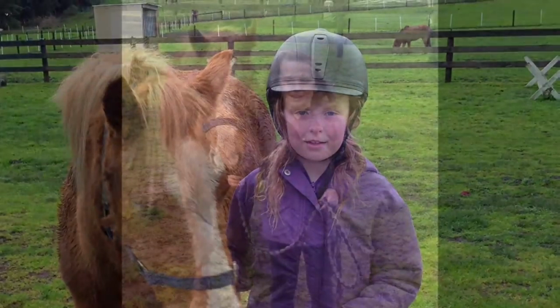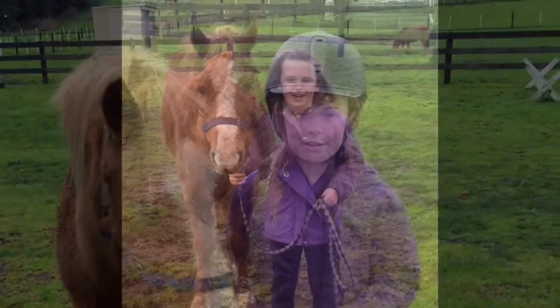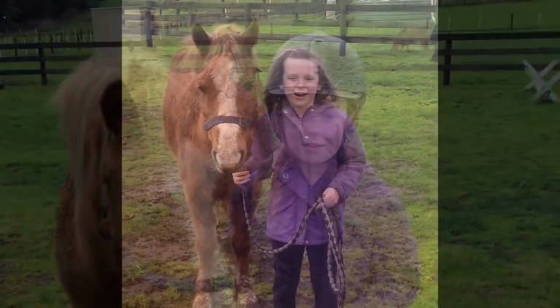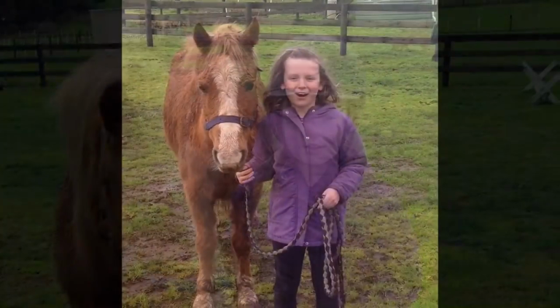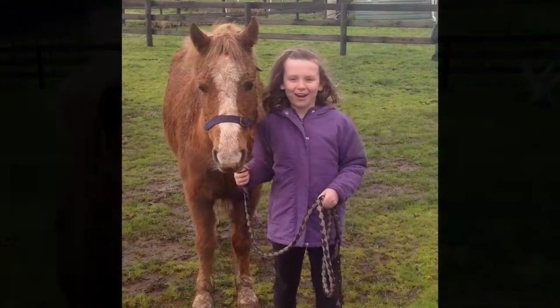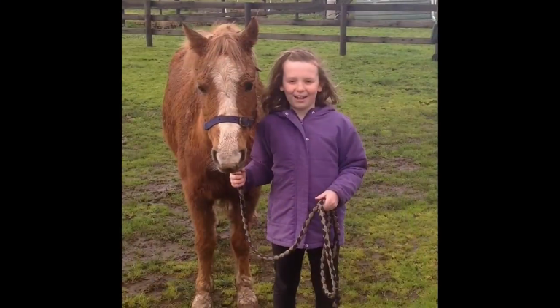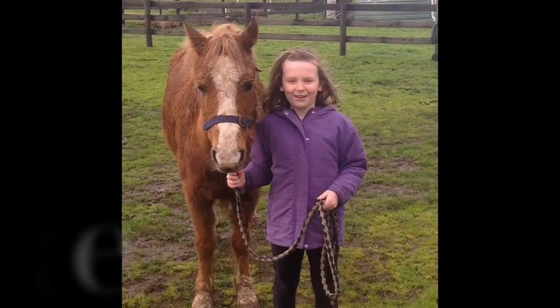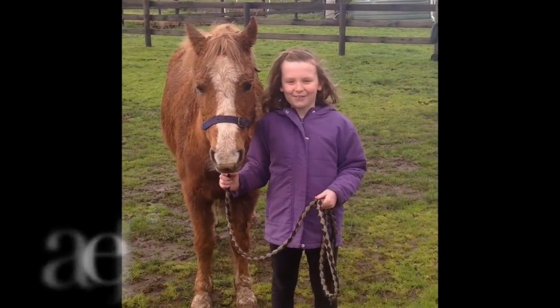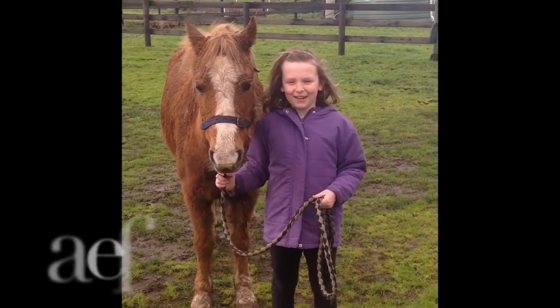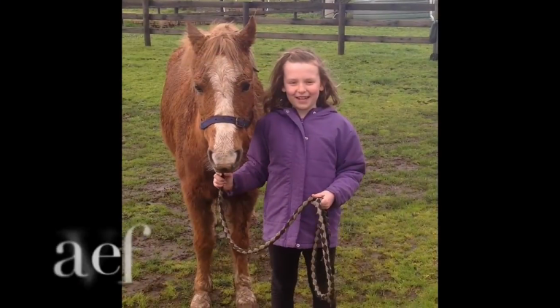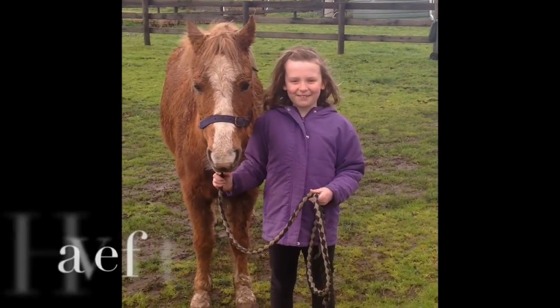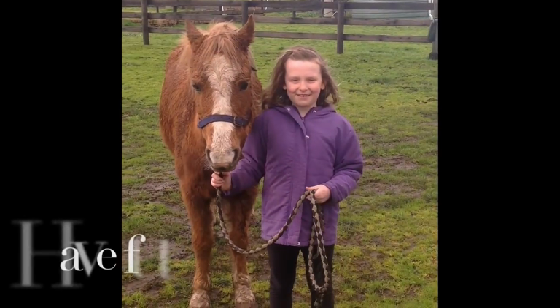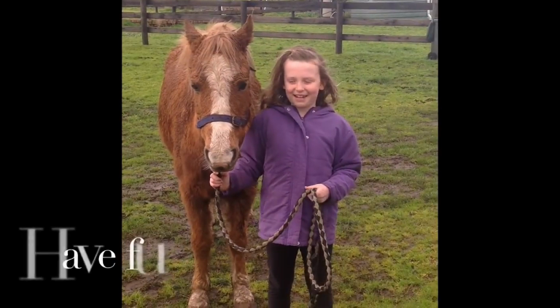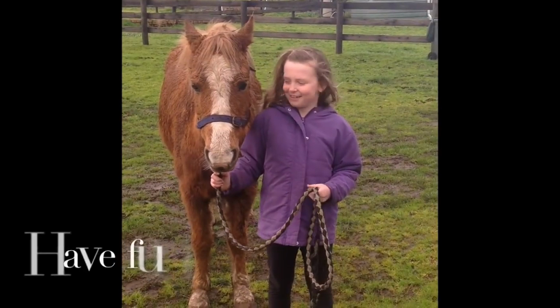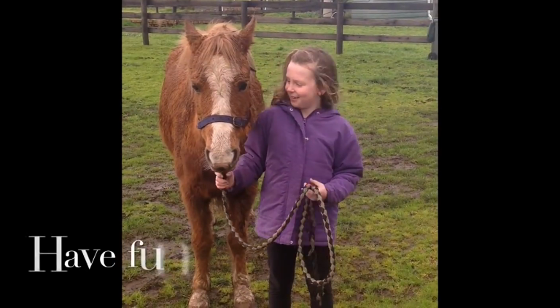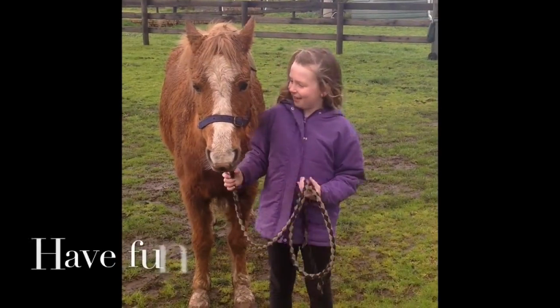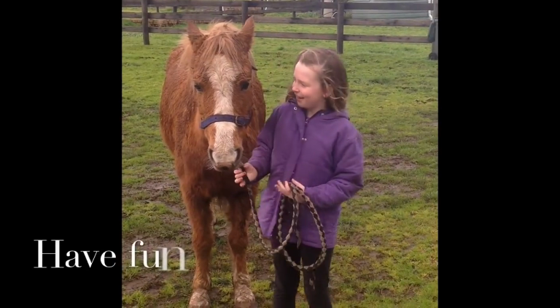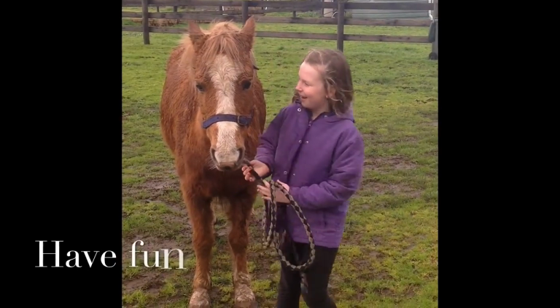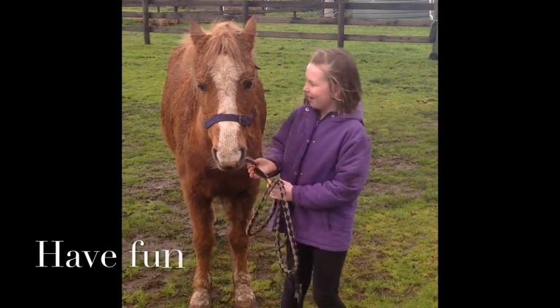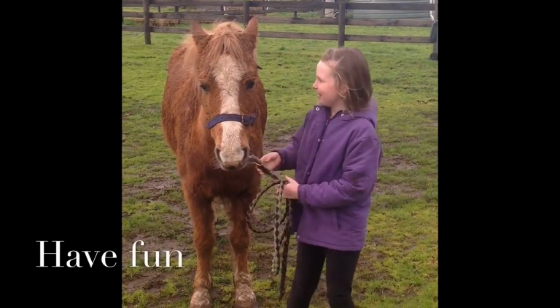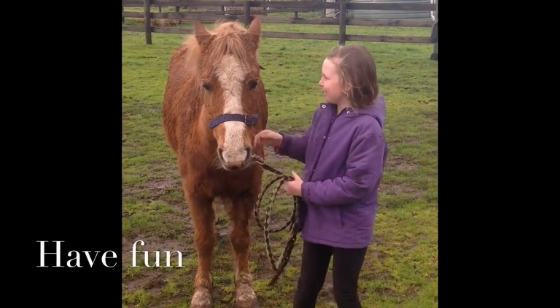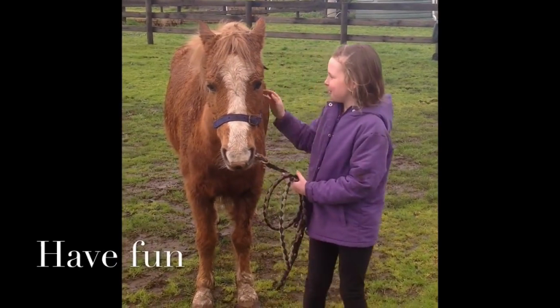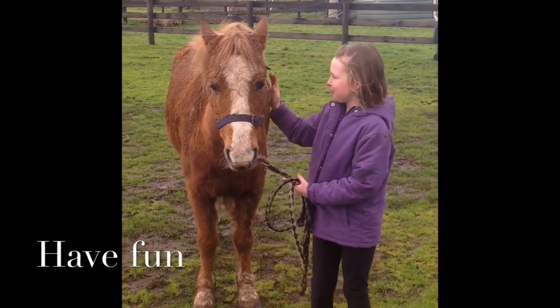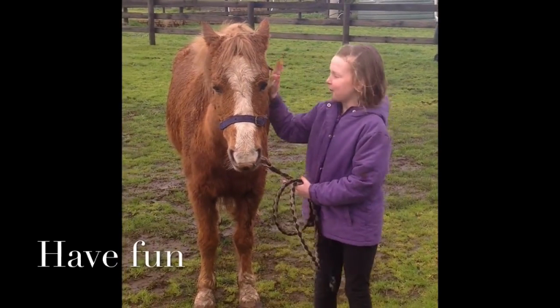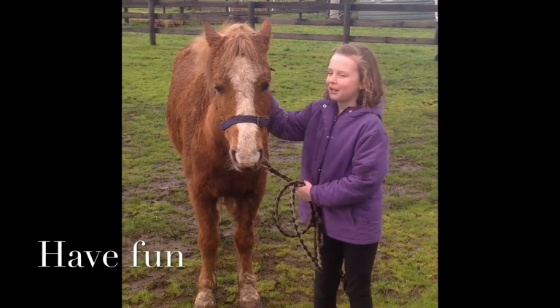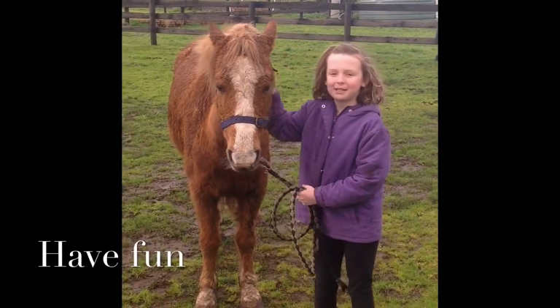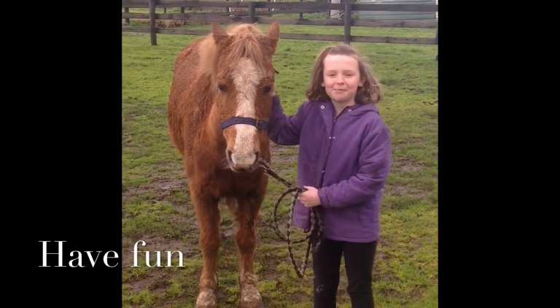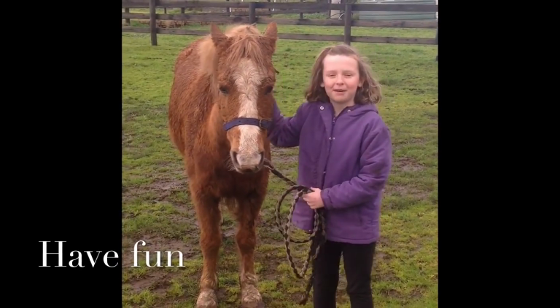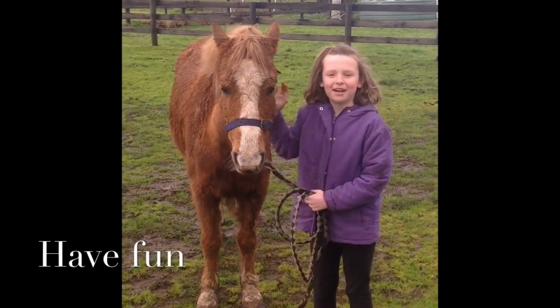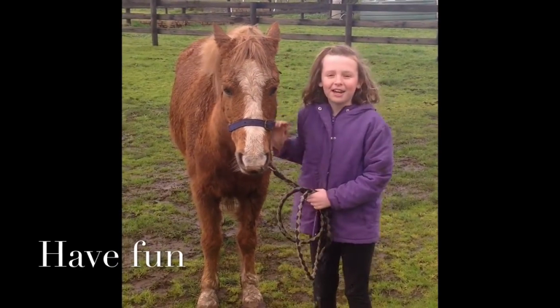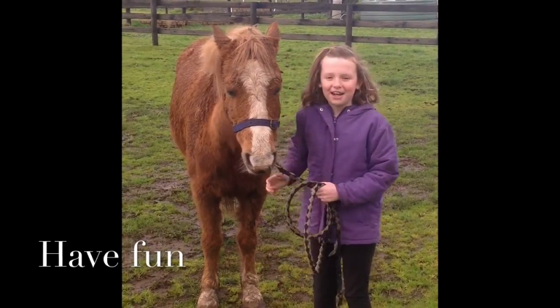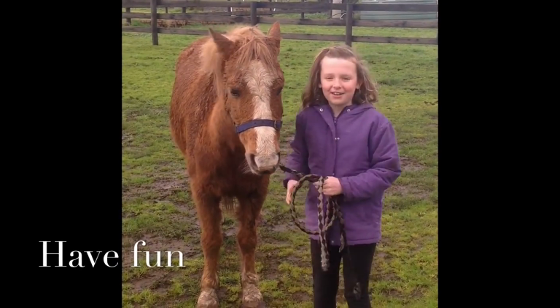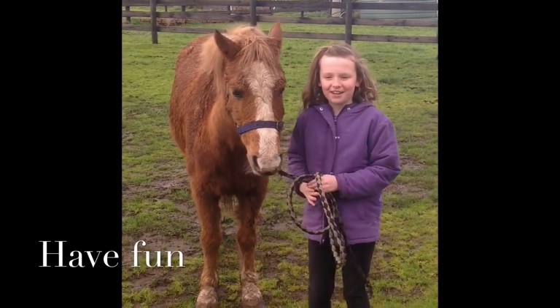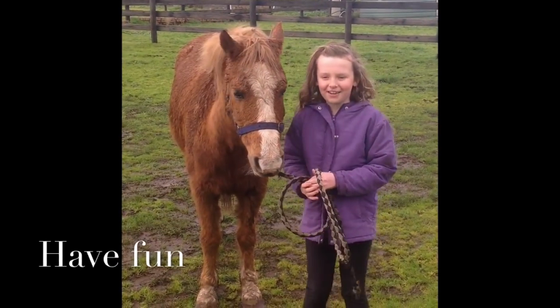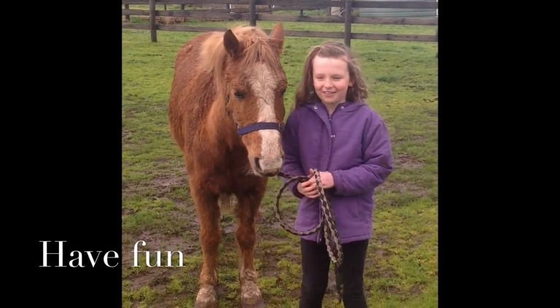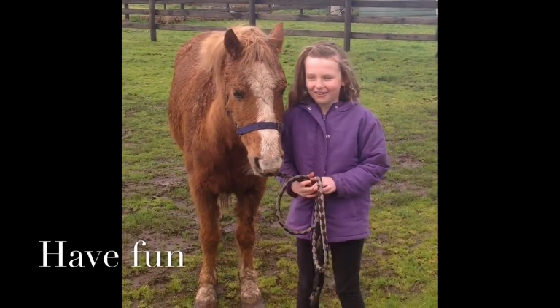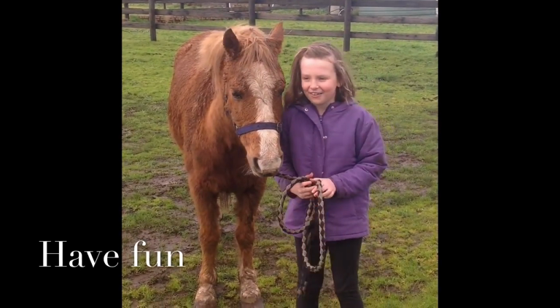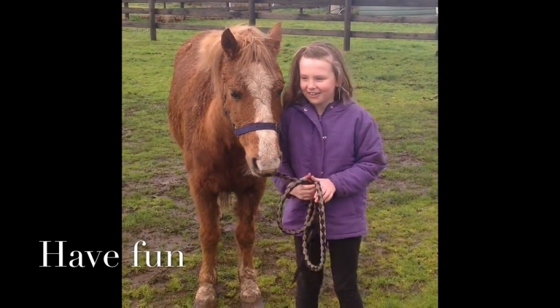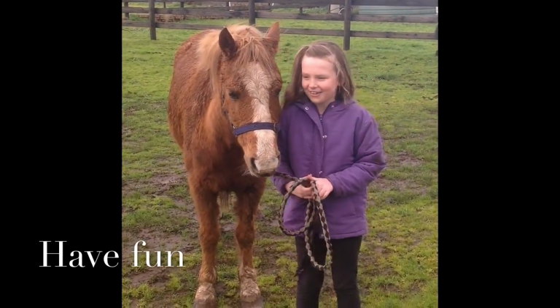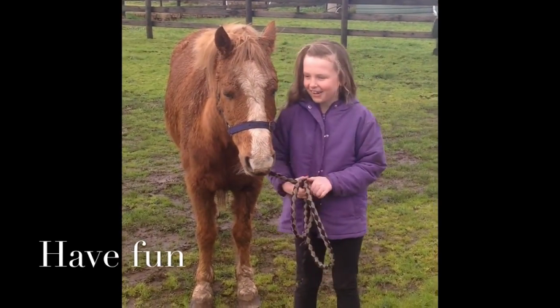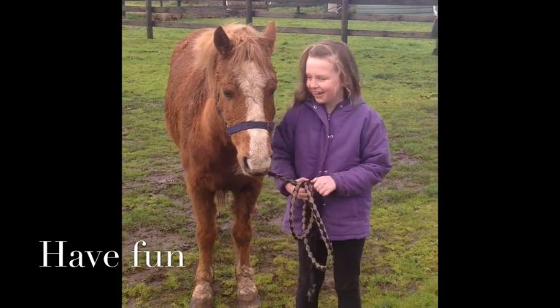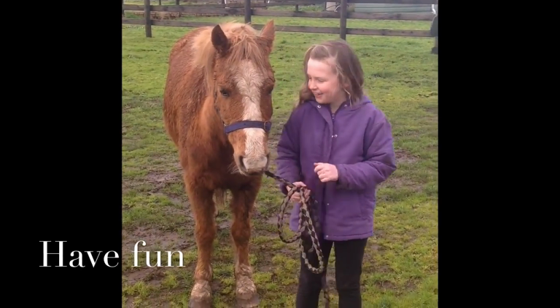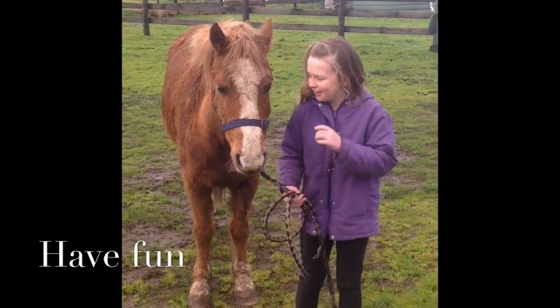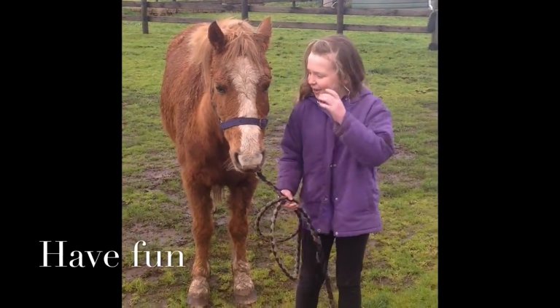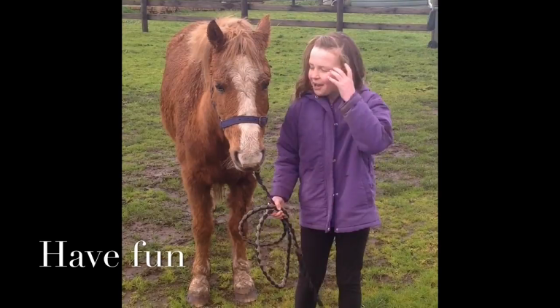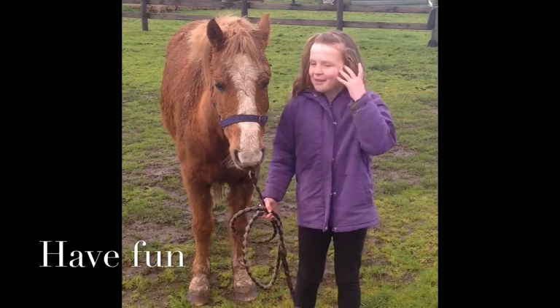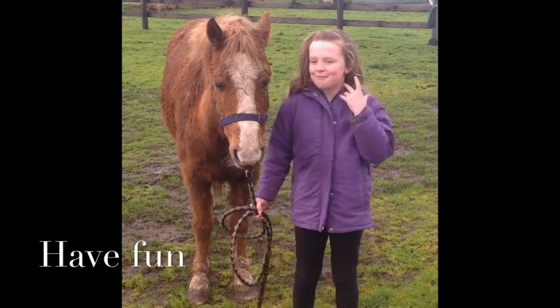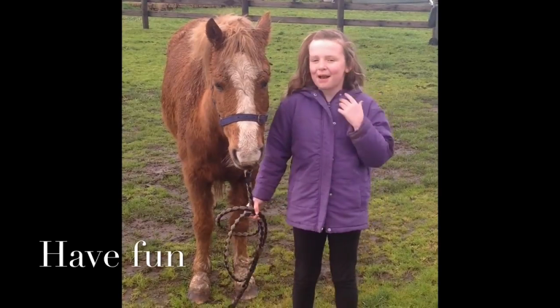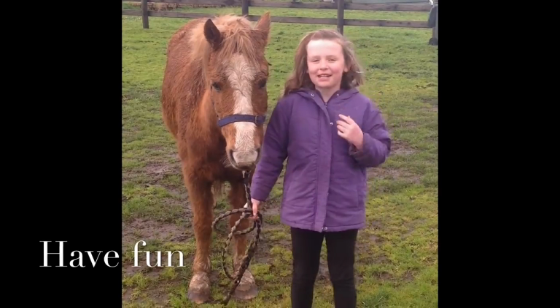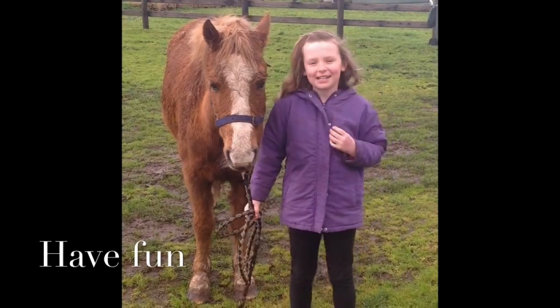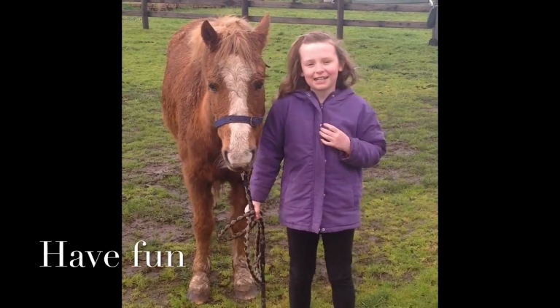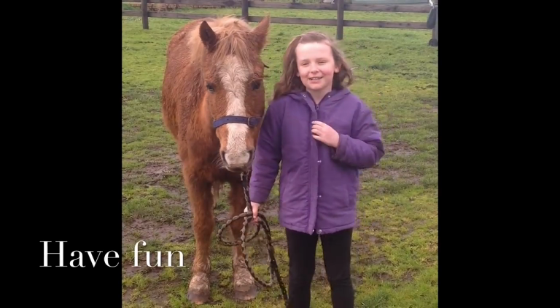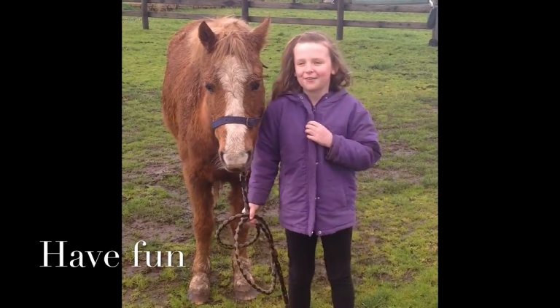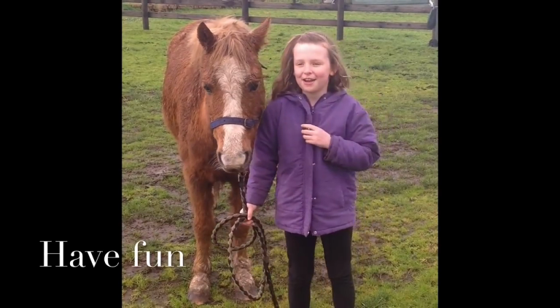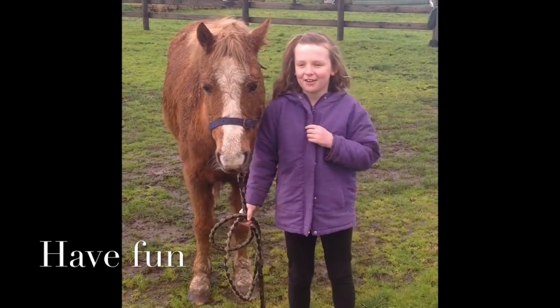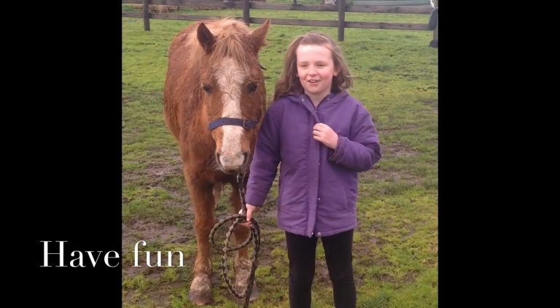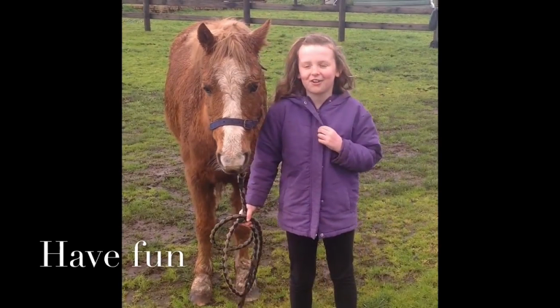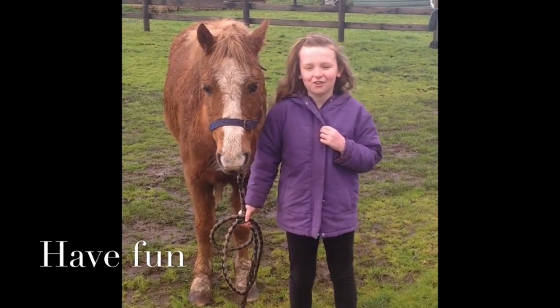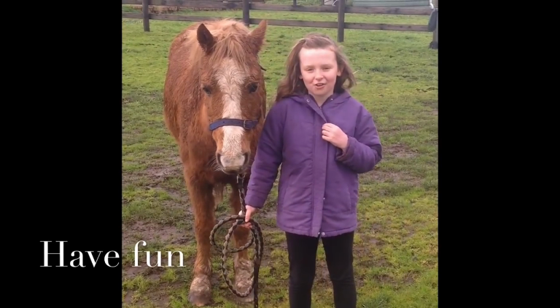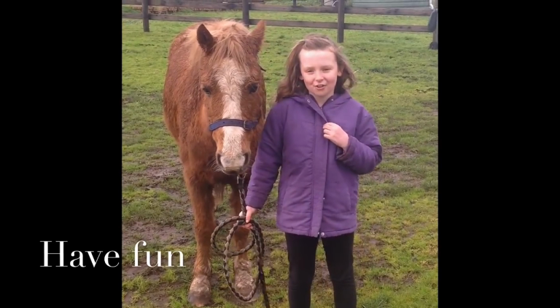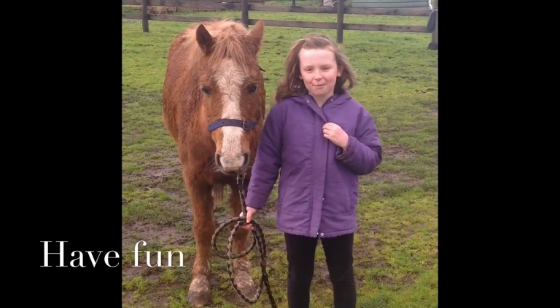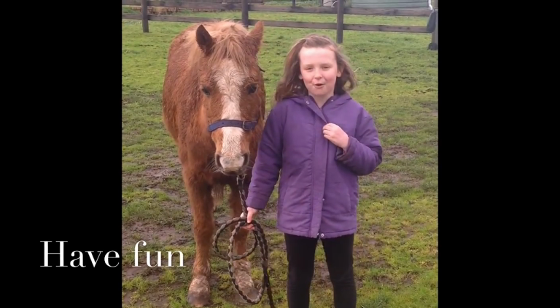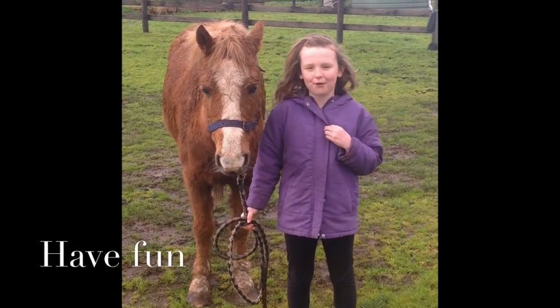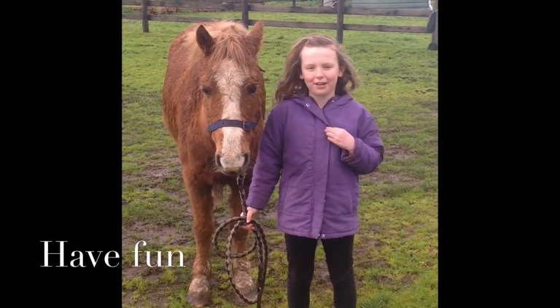Hi, my name is Ashley and this is my pony Simba and today we're going to teach you the basics of how to control your pony.